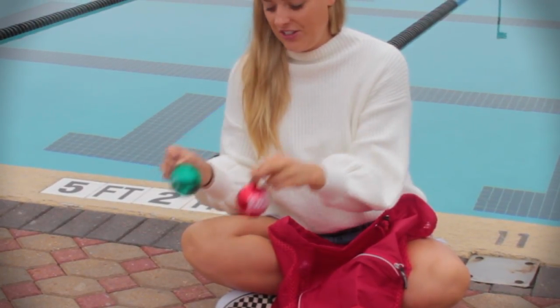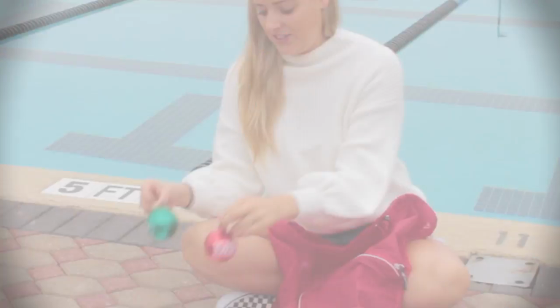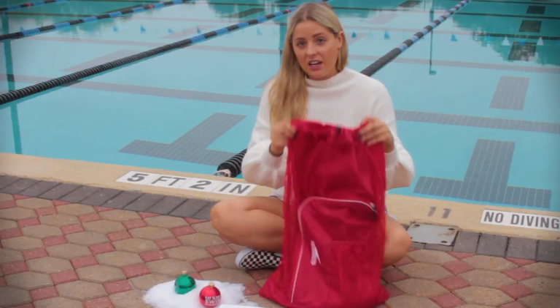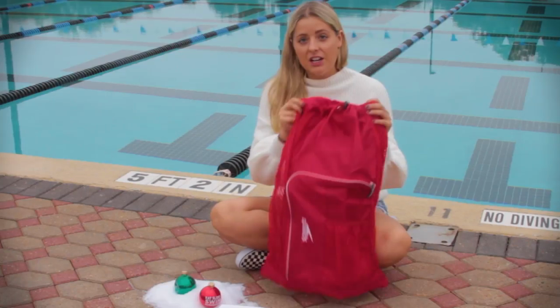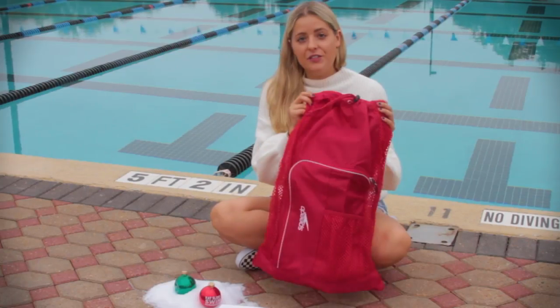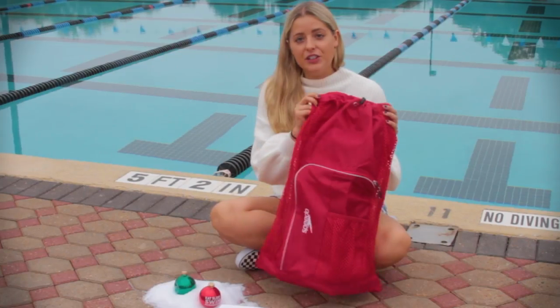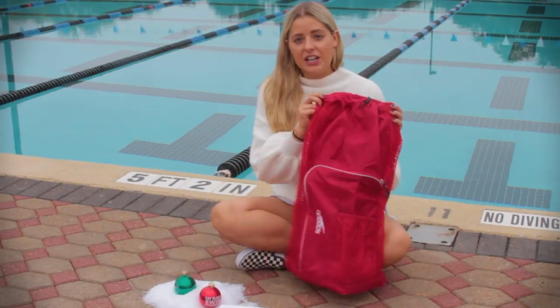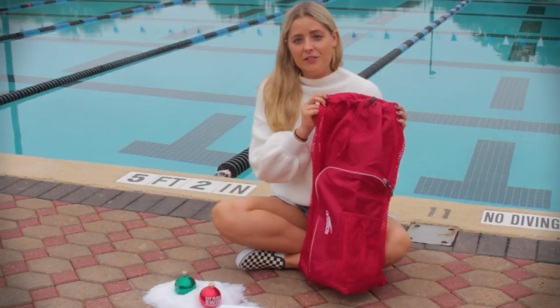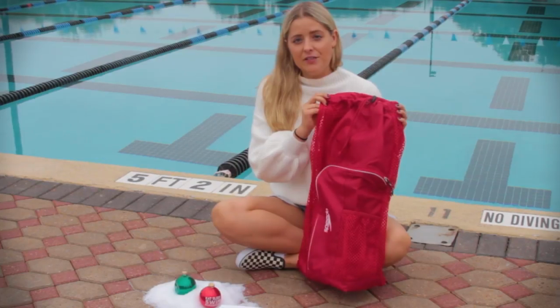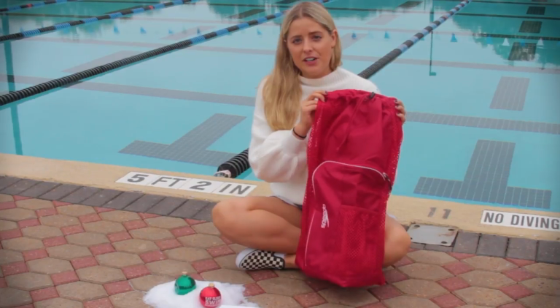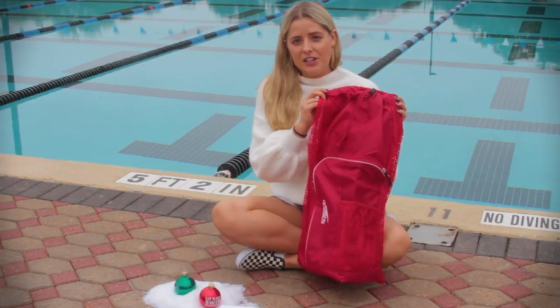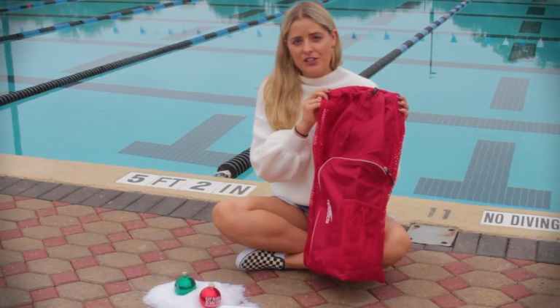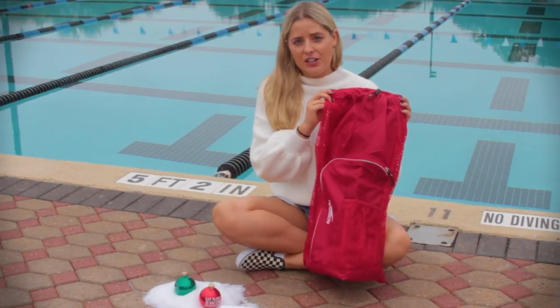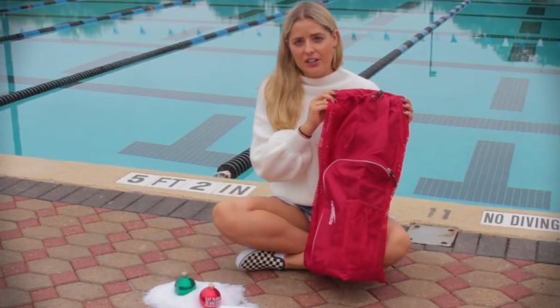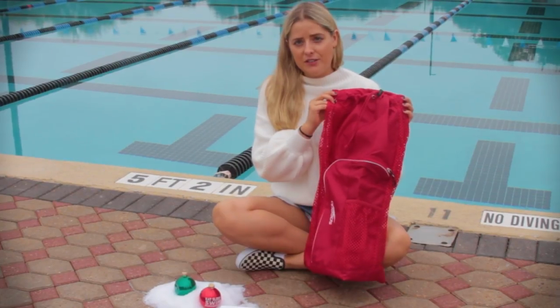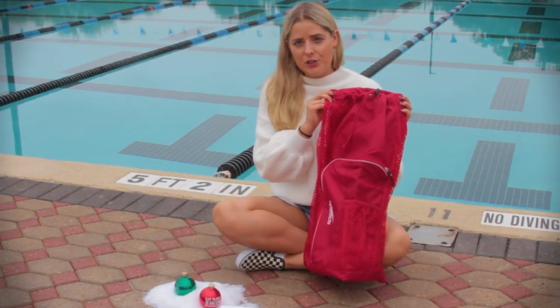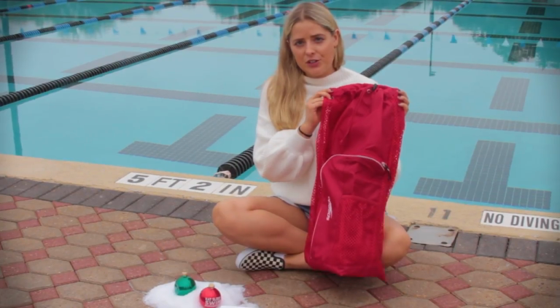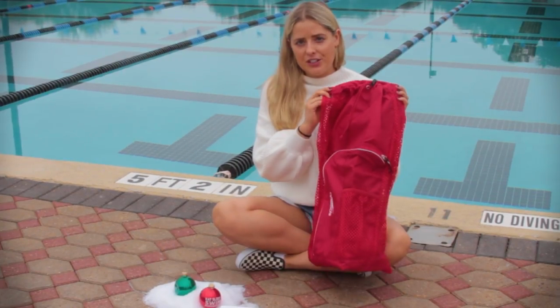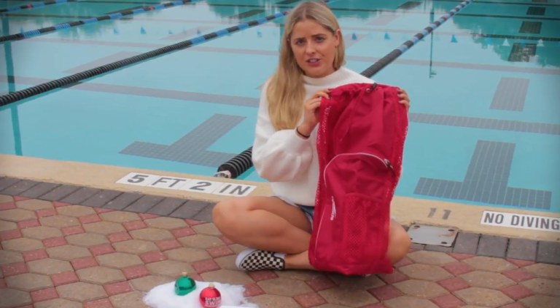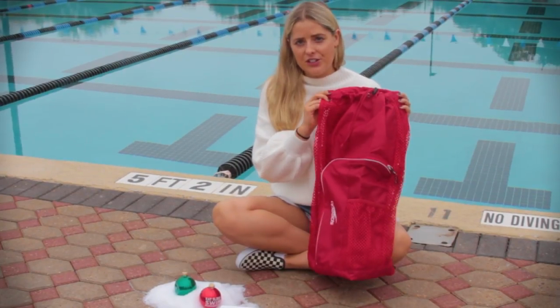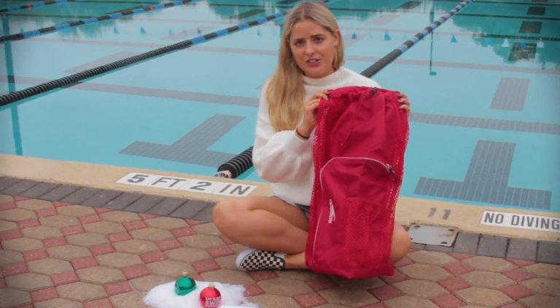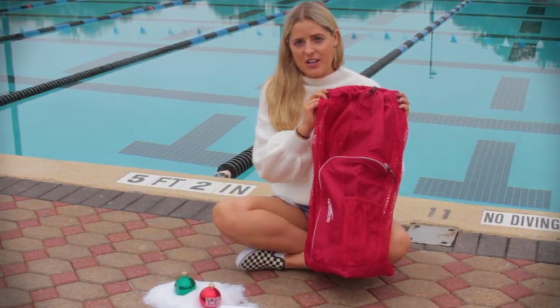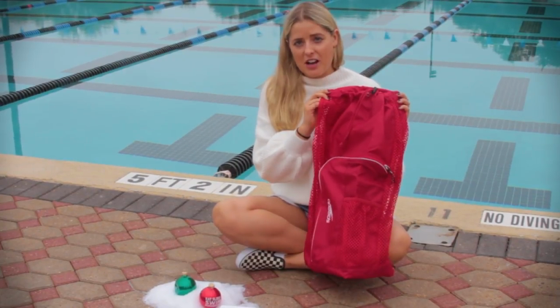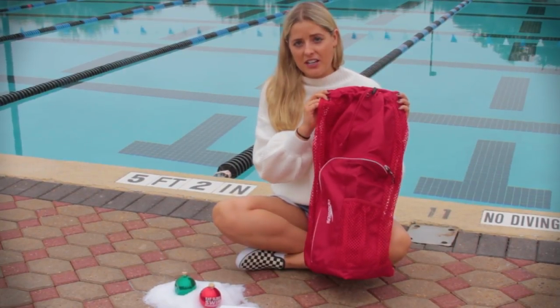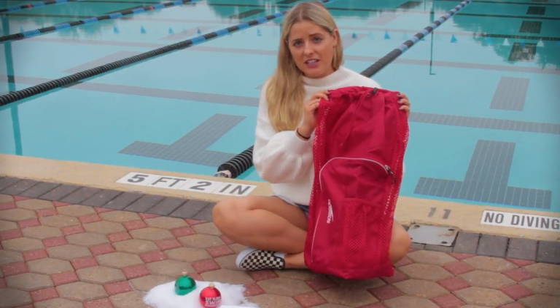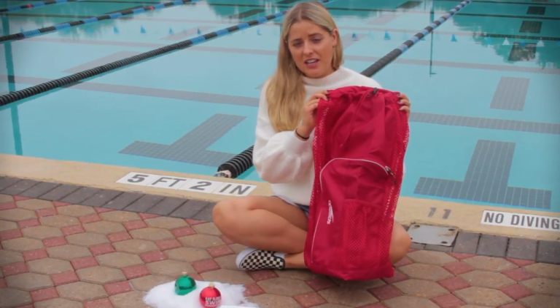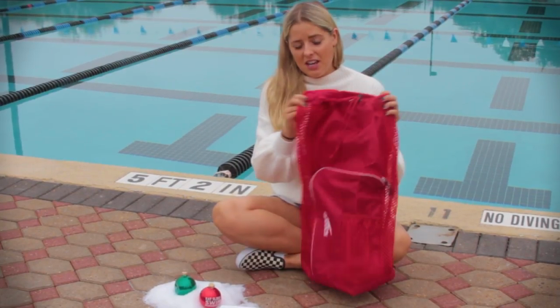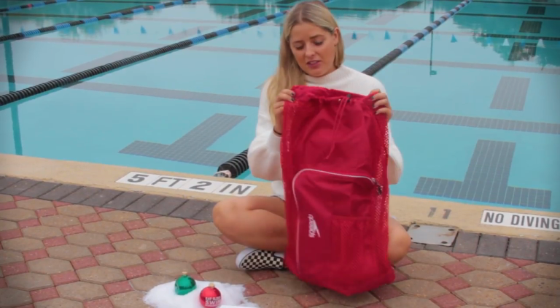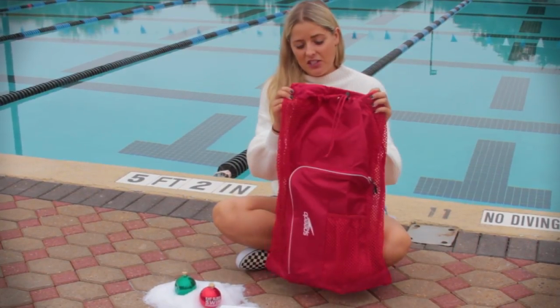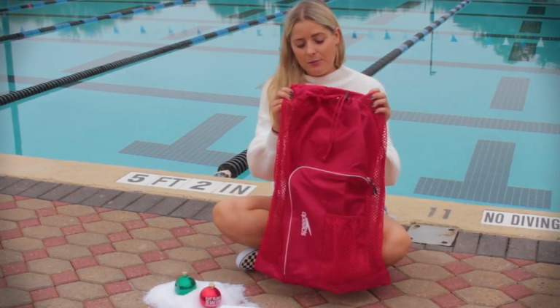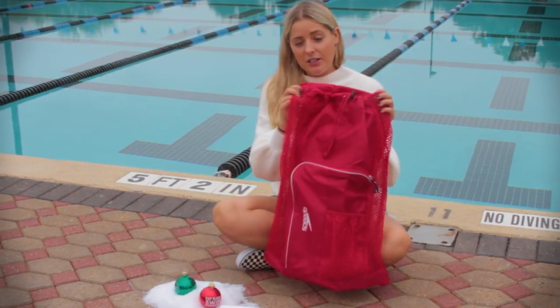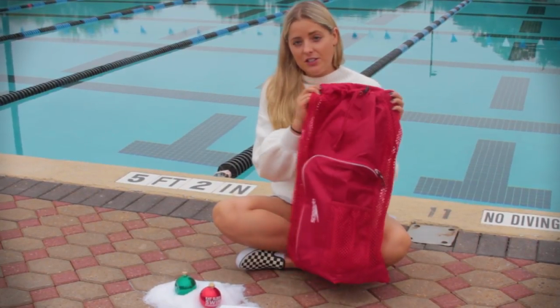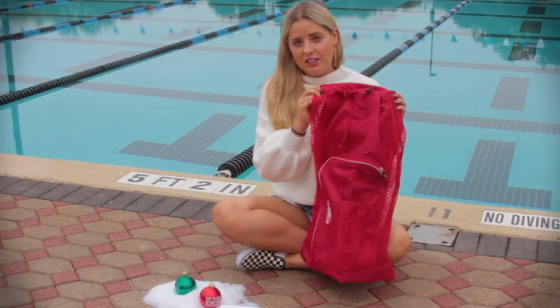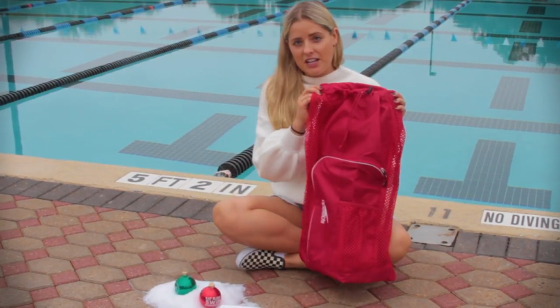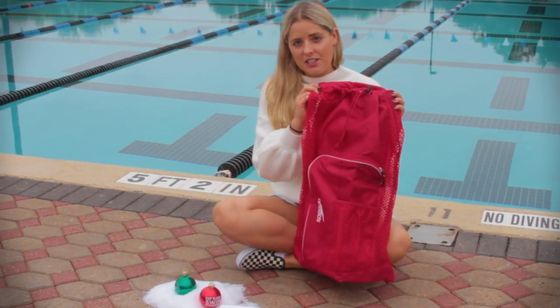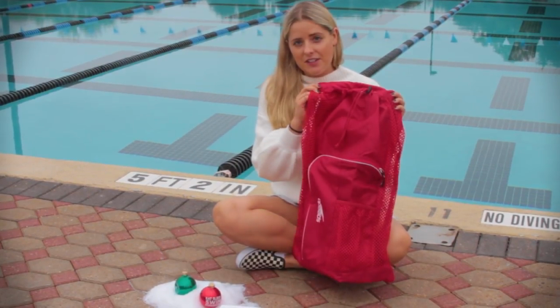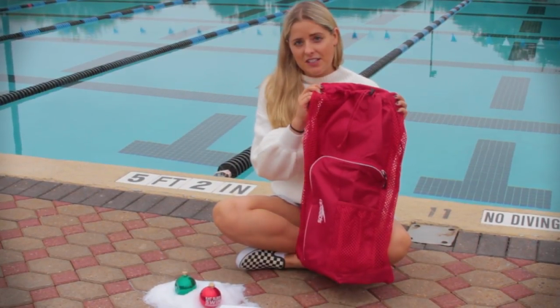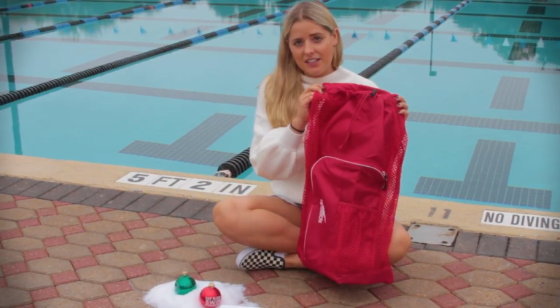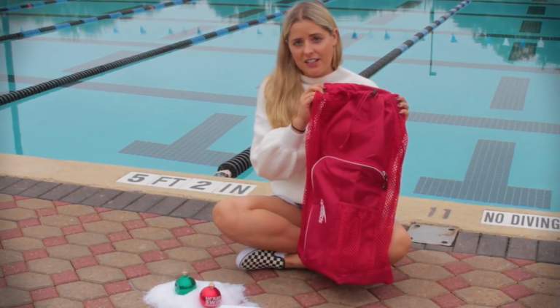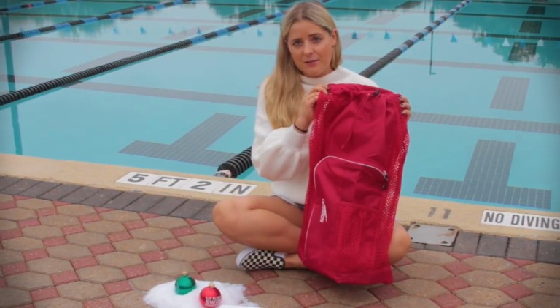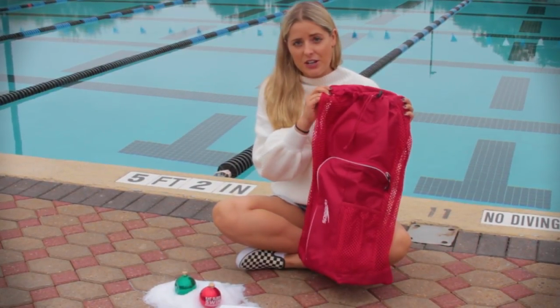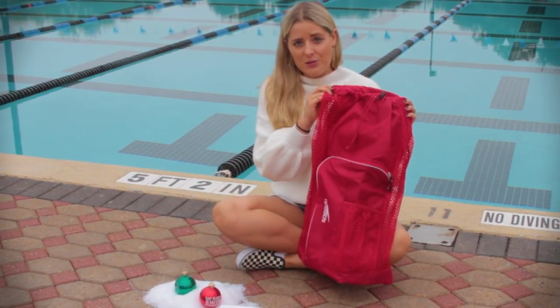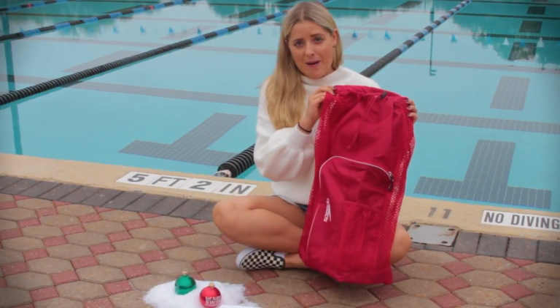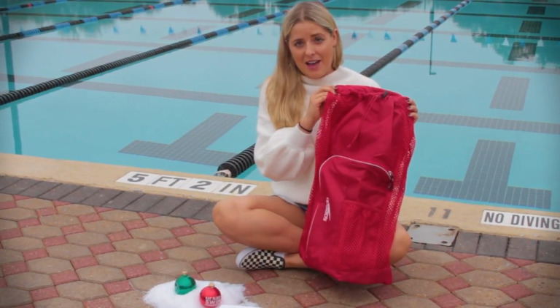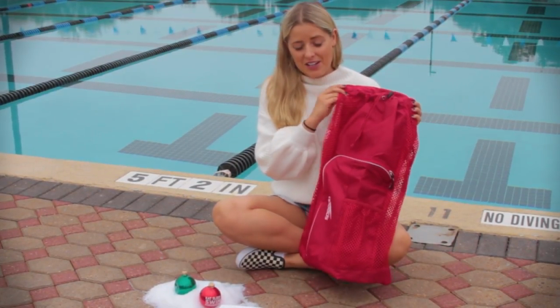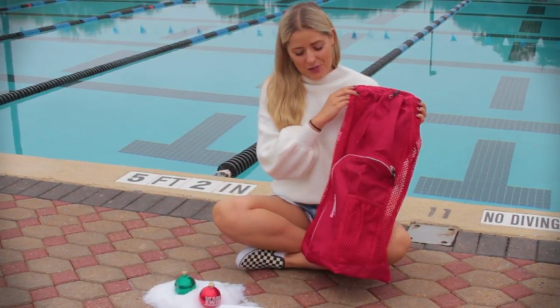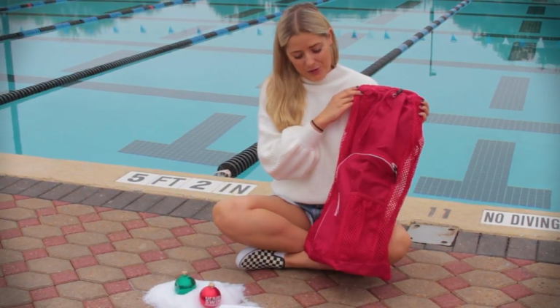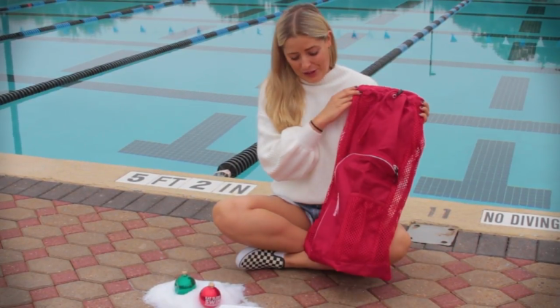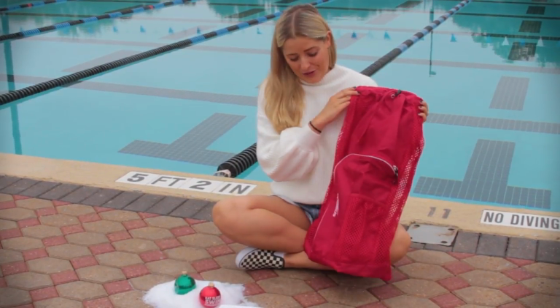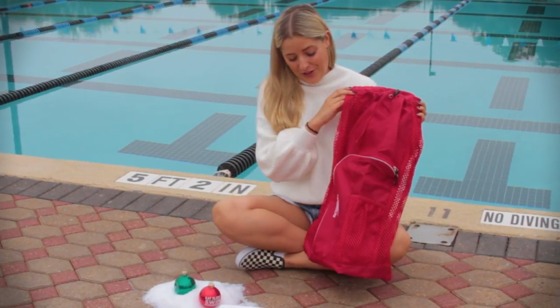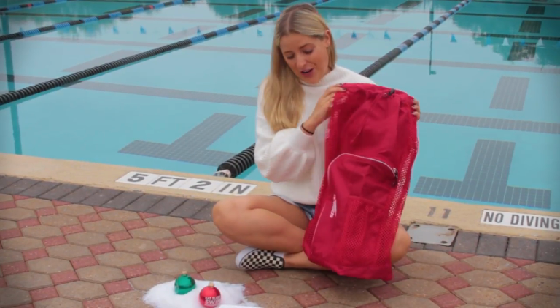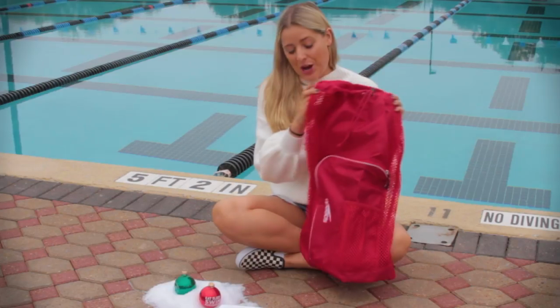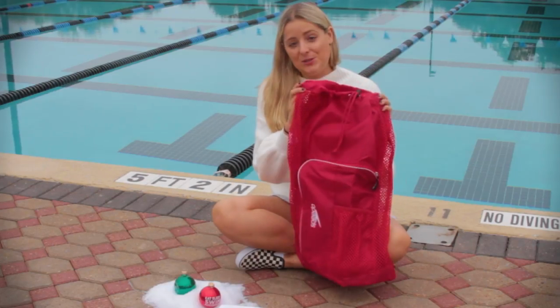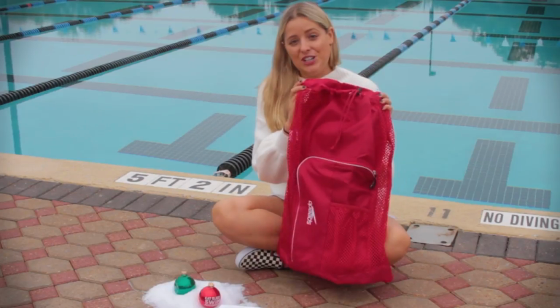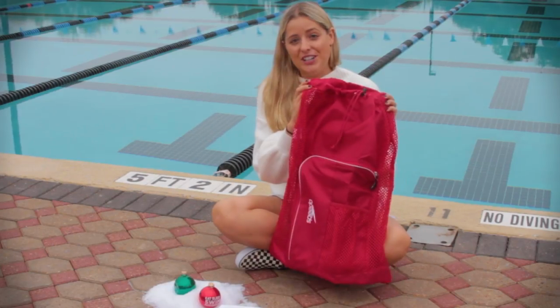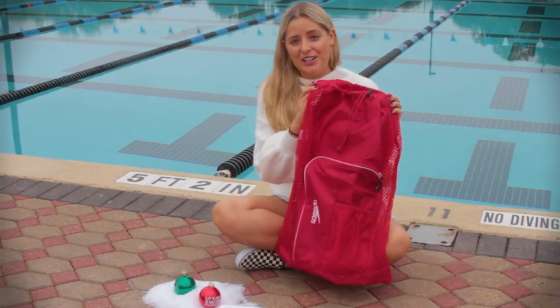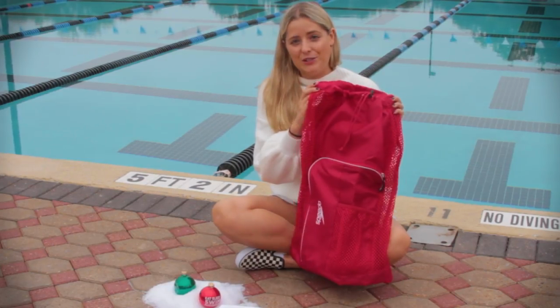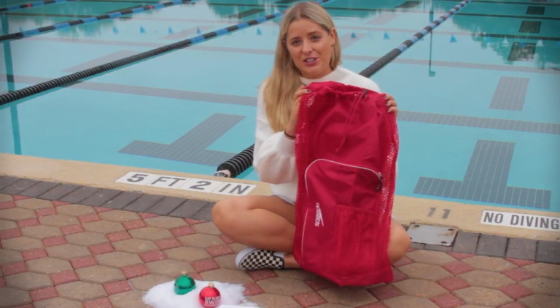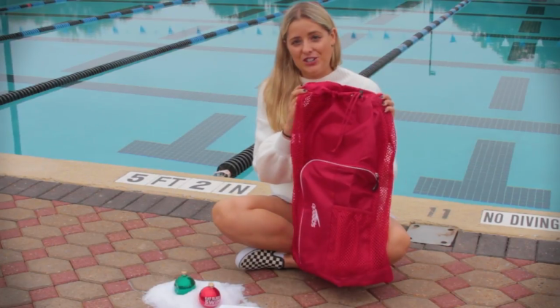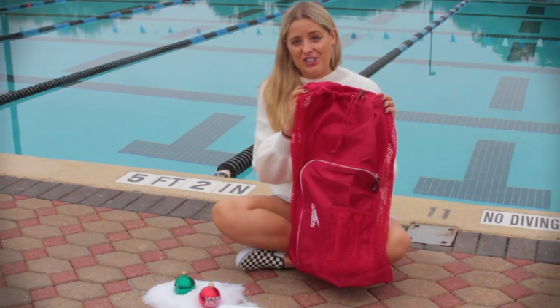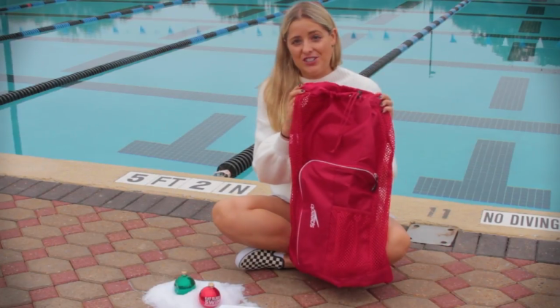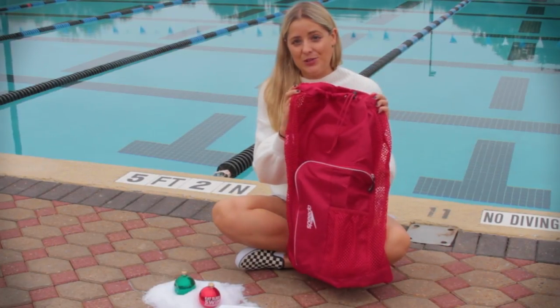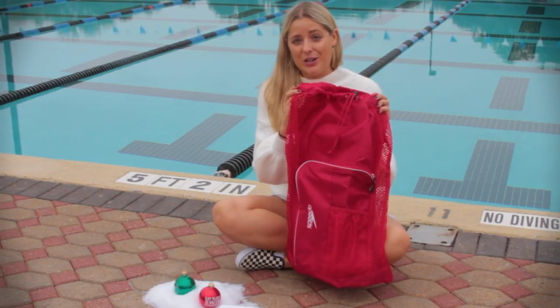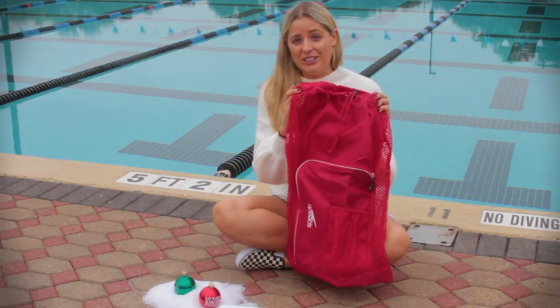And if you're looking for an alternative to a traditional stocking, the Speedo Deluxe Ventilator Mesh Bag is a really fun option and it works just as well.